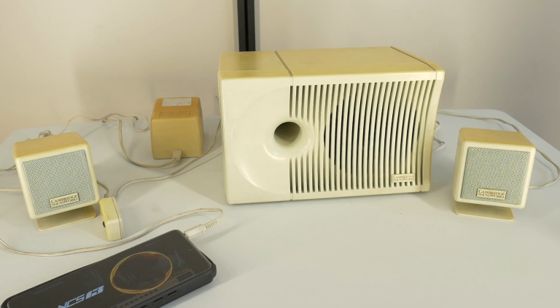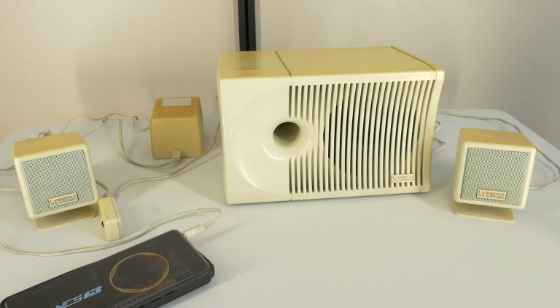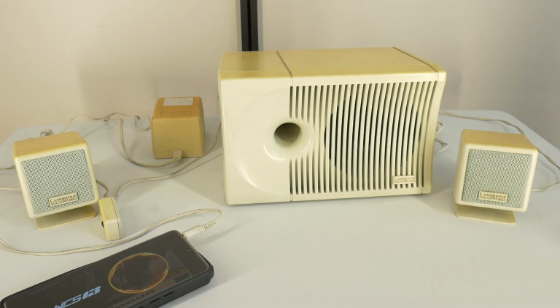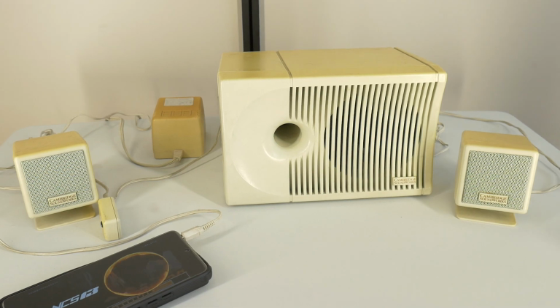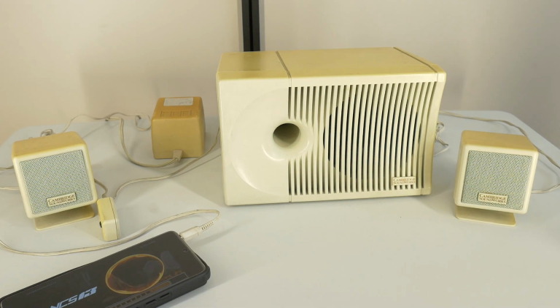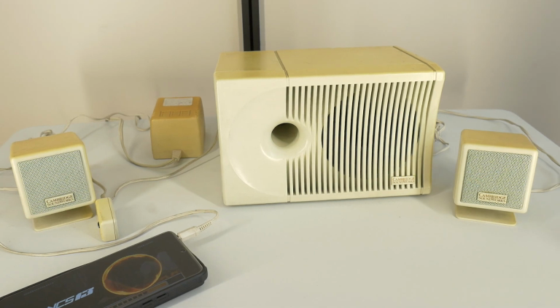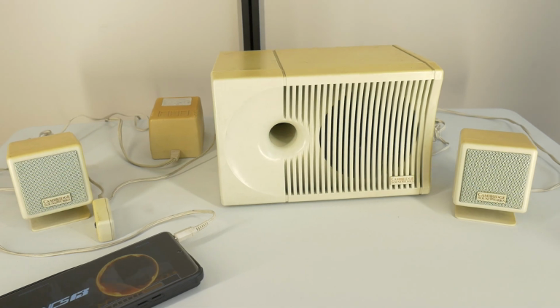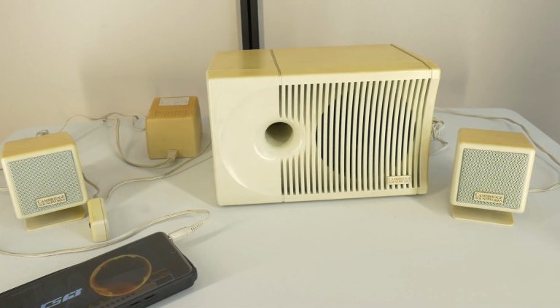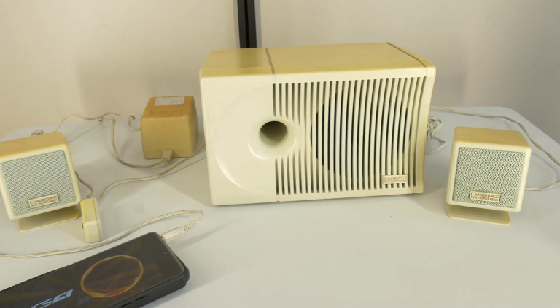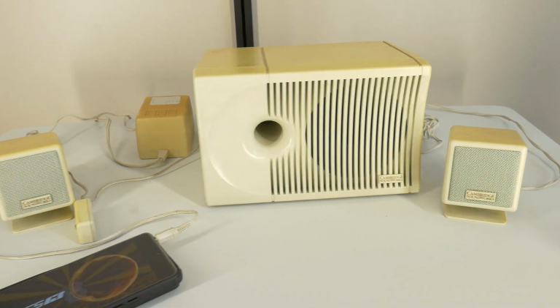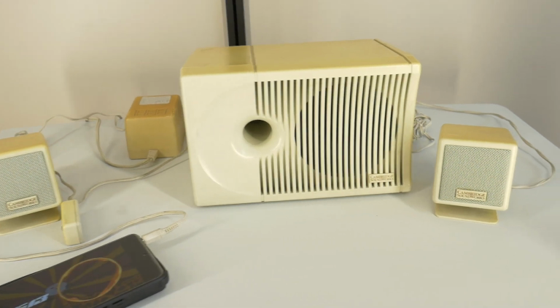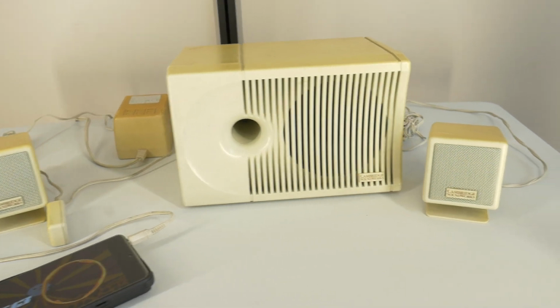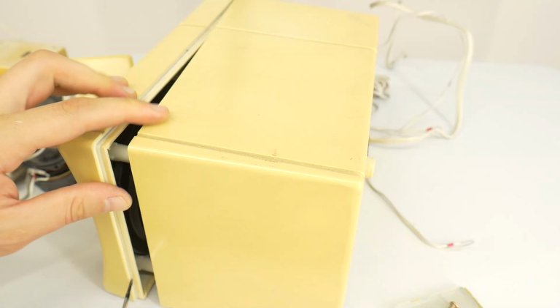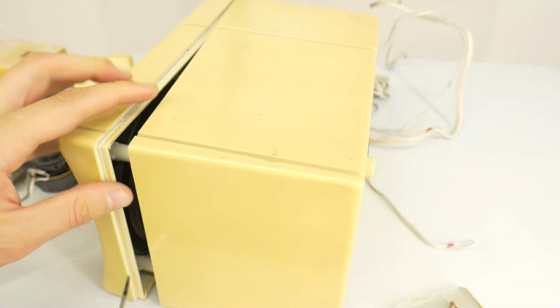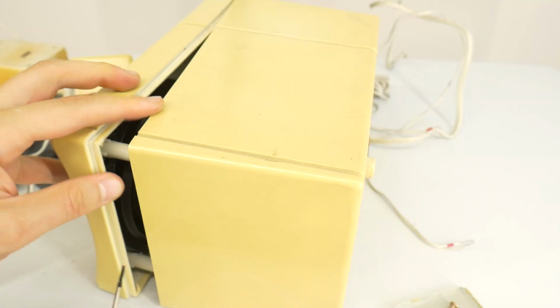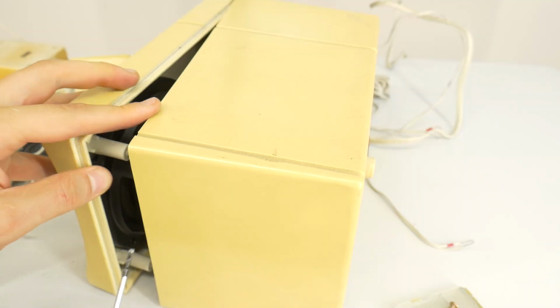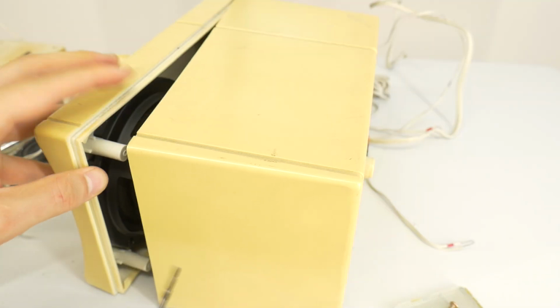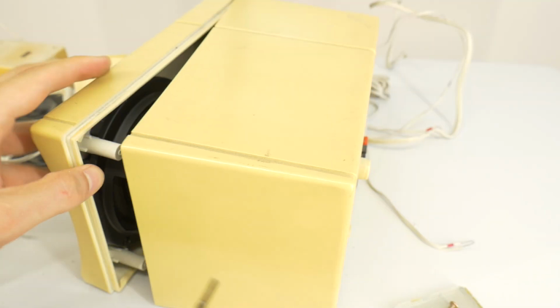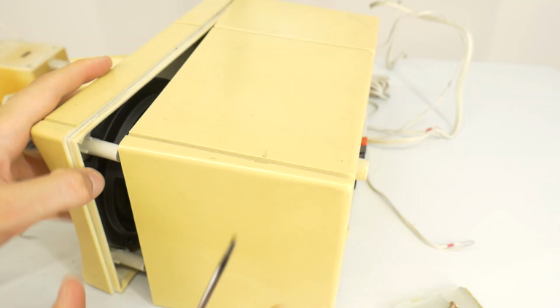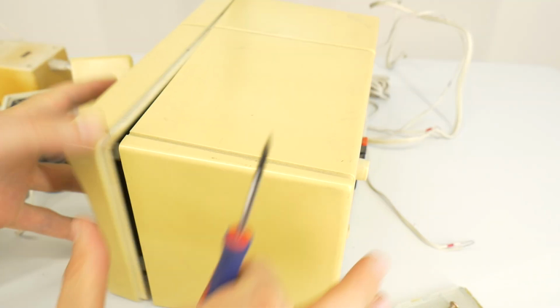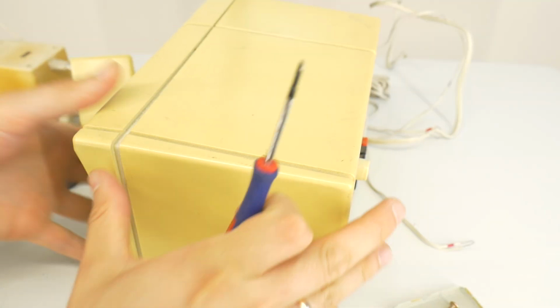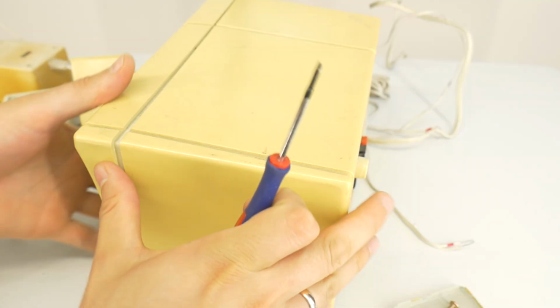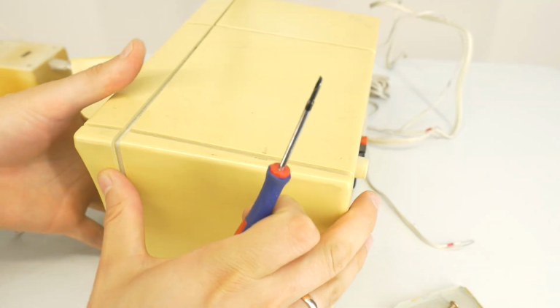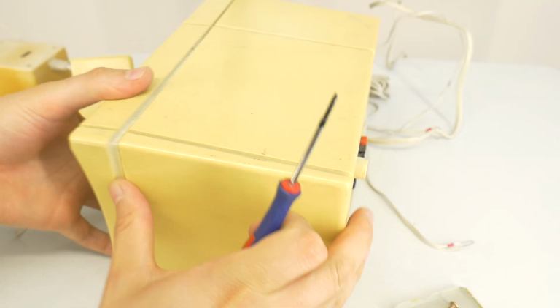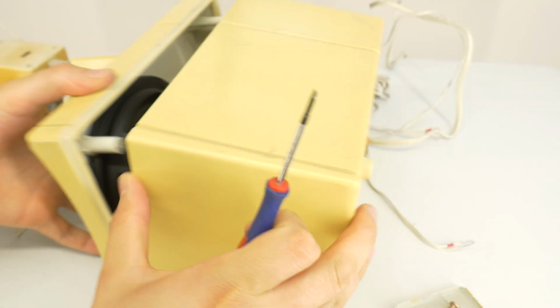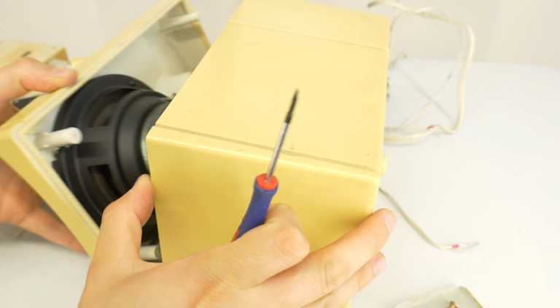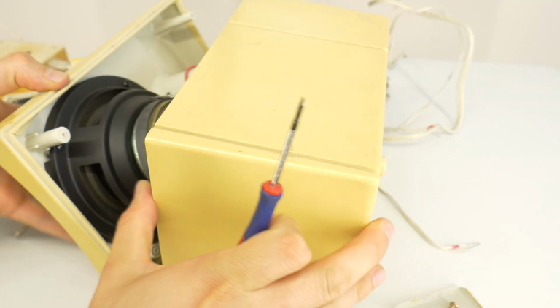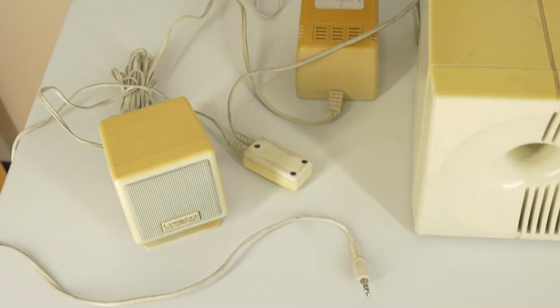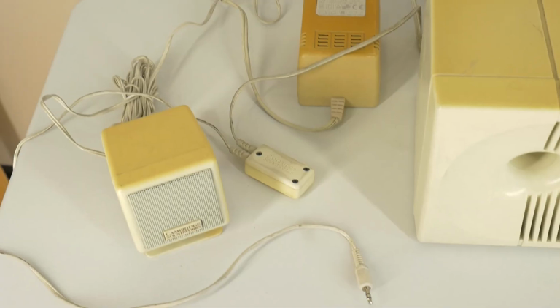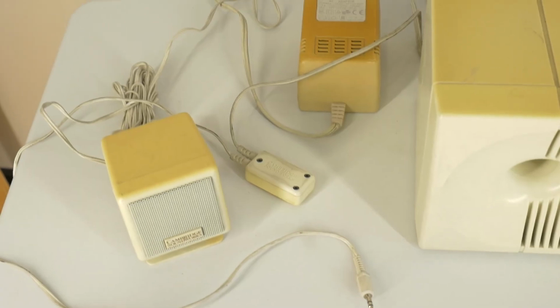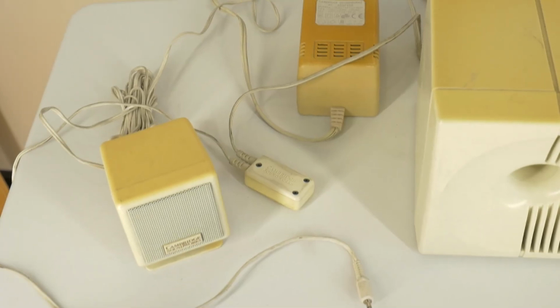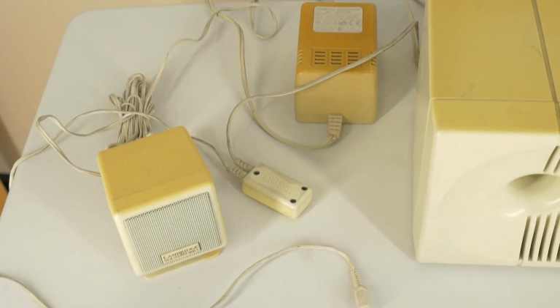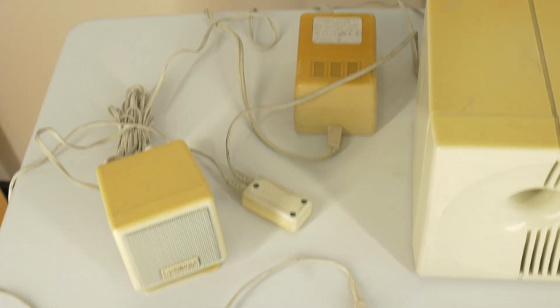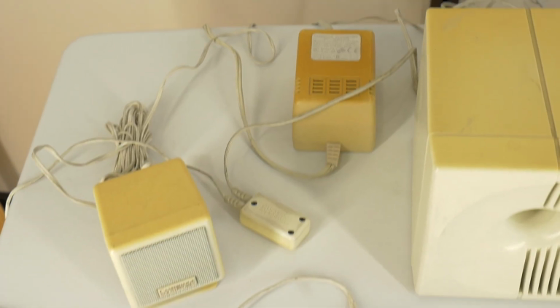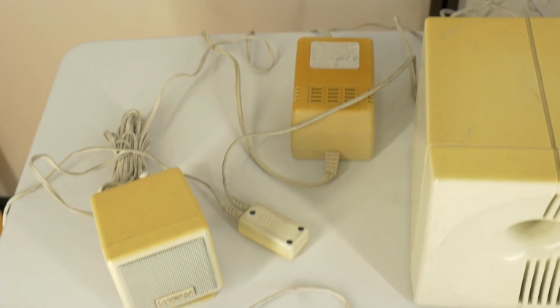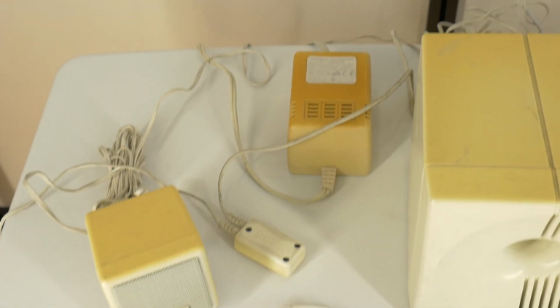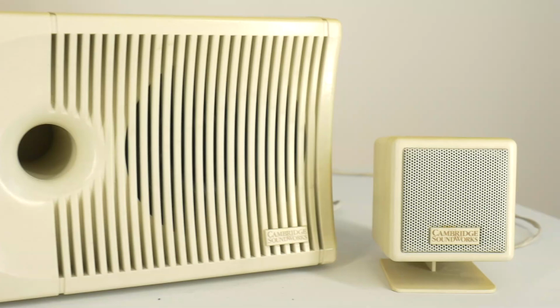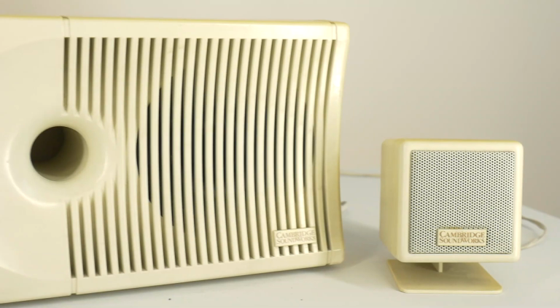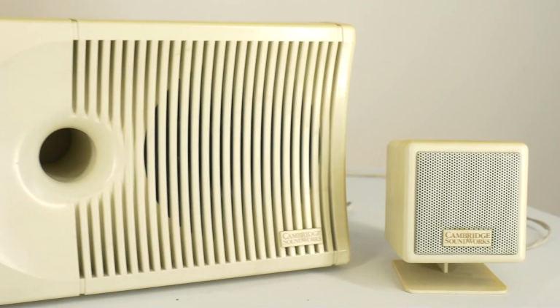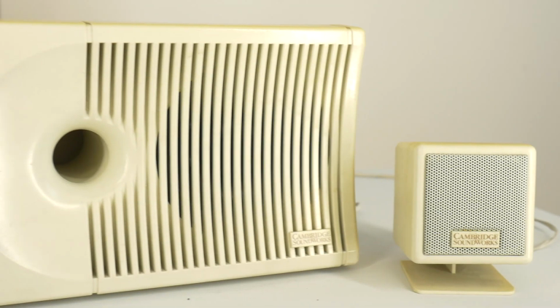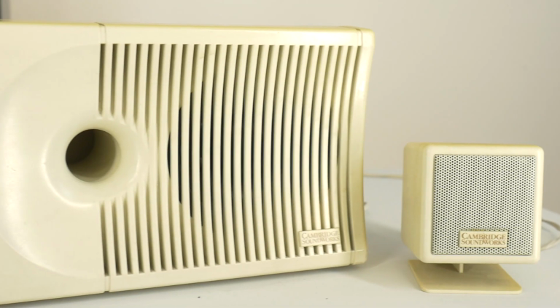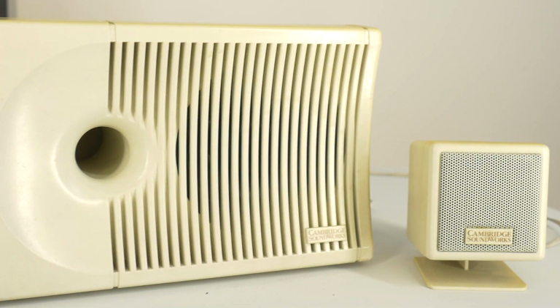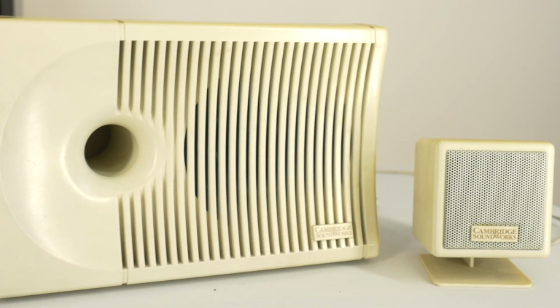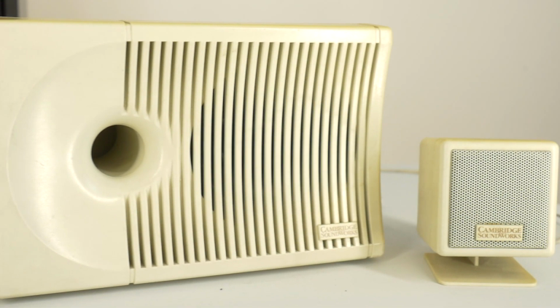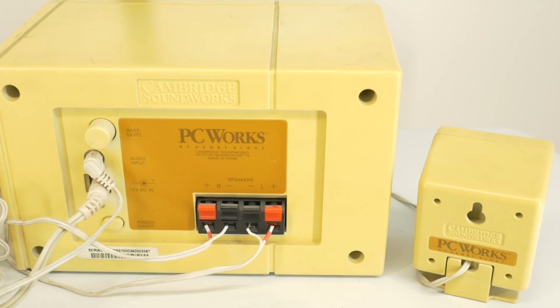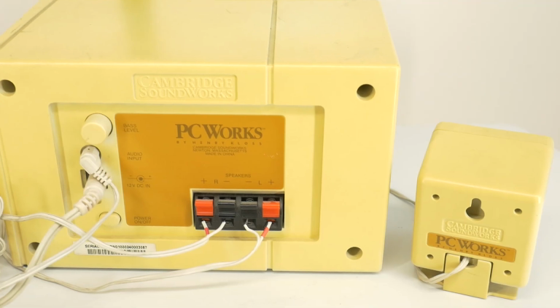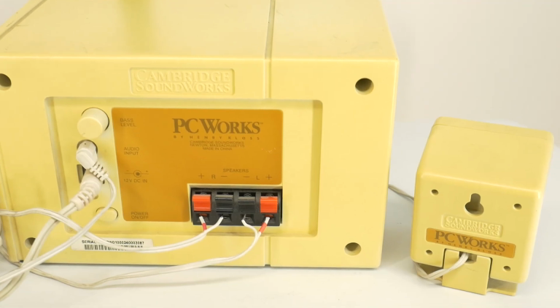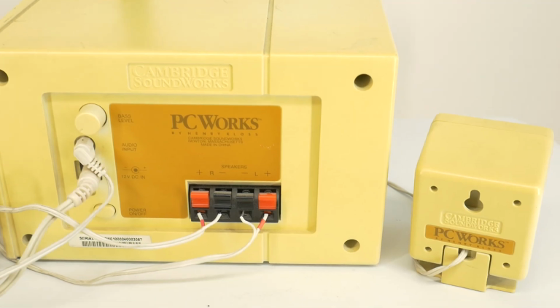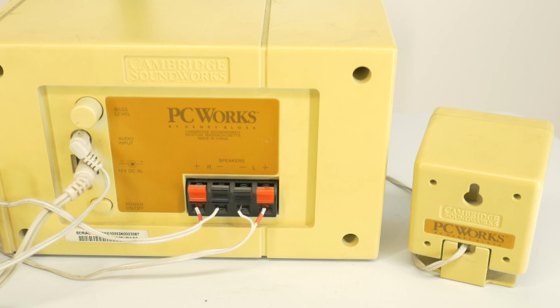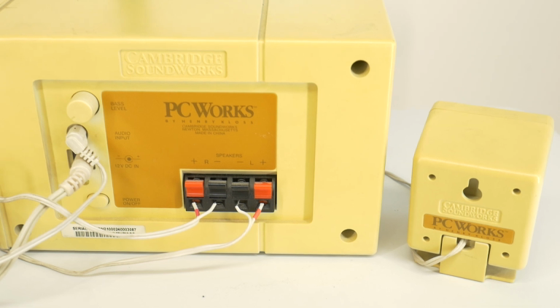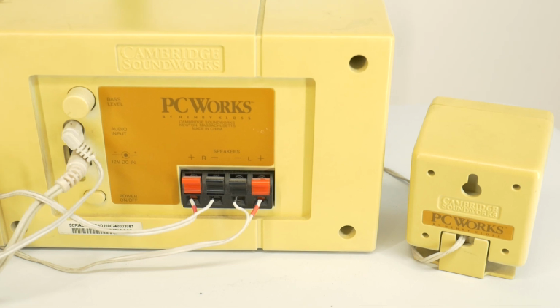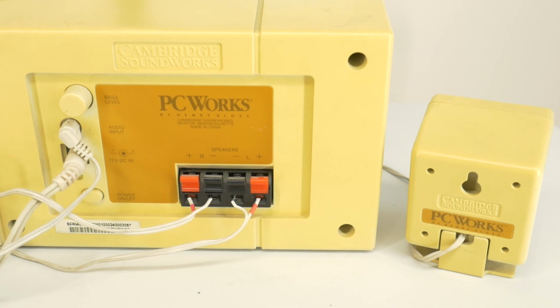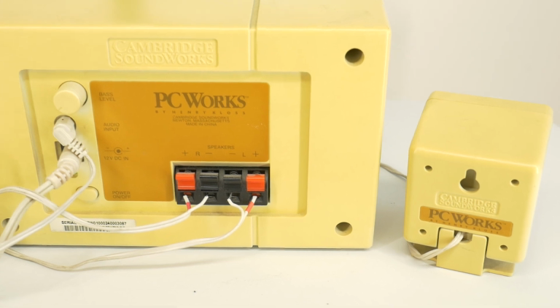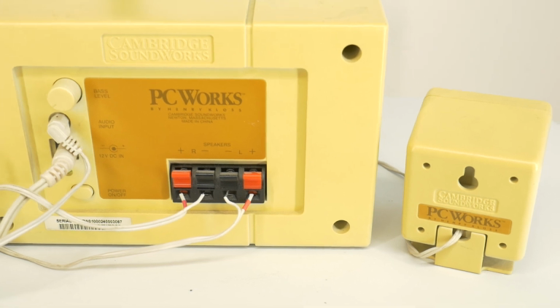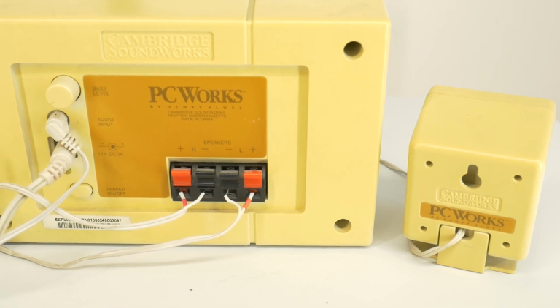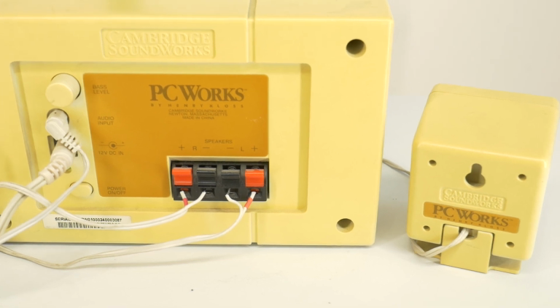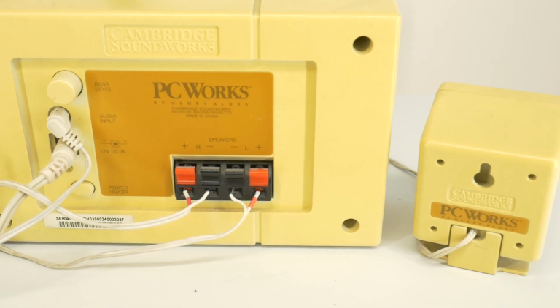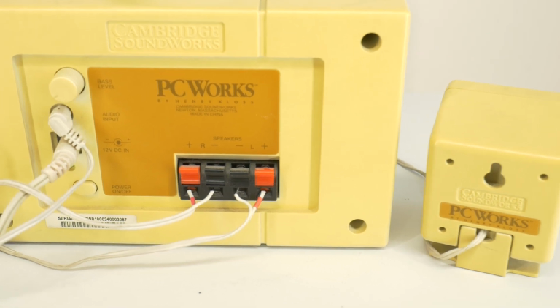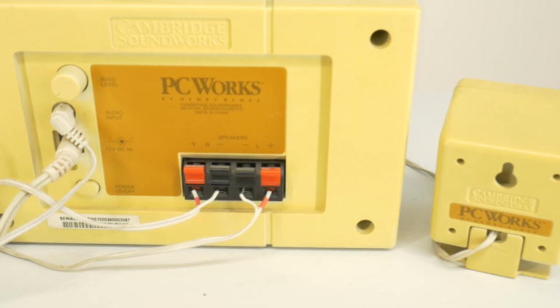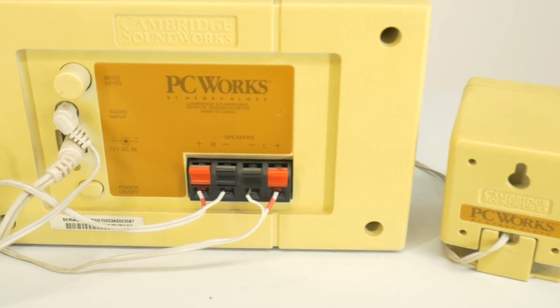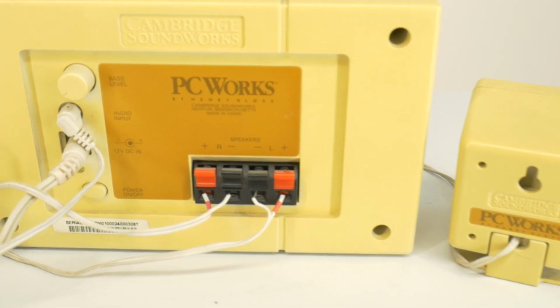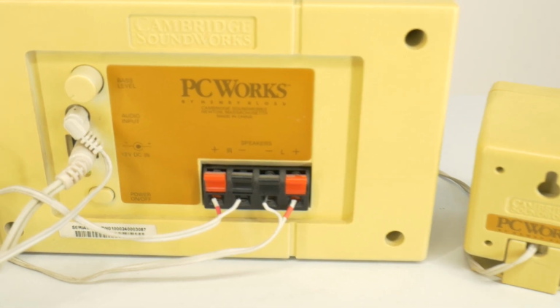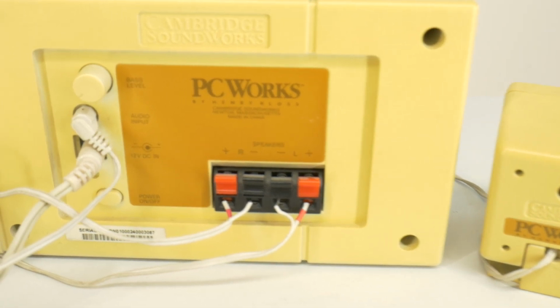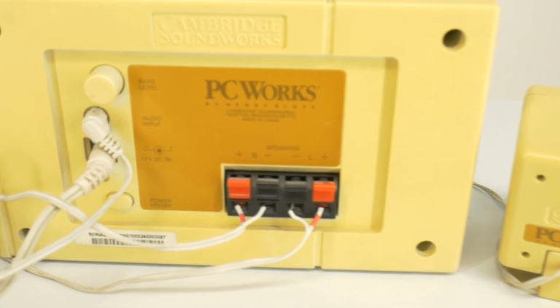Hello, today let's take a look at my grandmother's old multimedia speaker system, the Cambridge Soundworks PC Works.